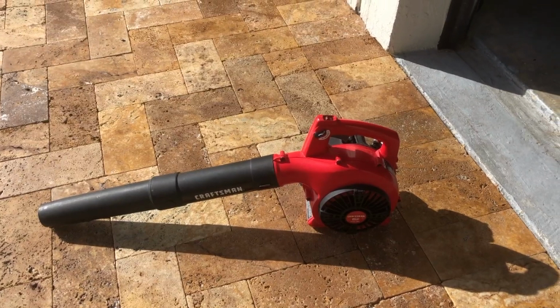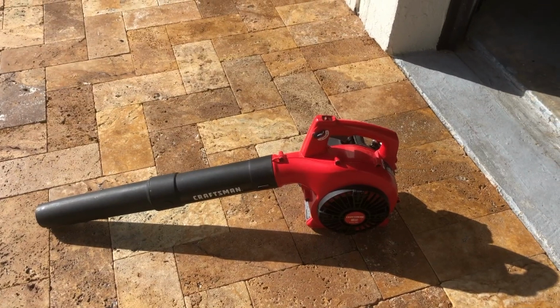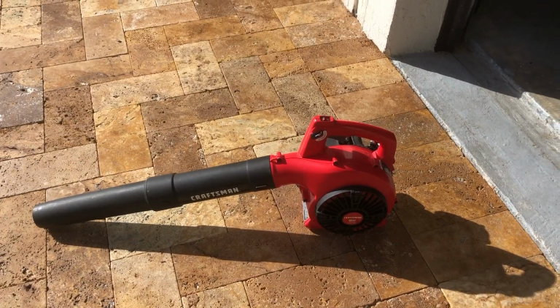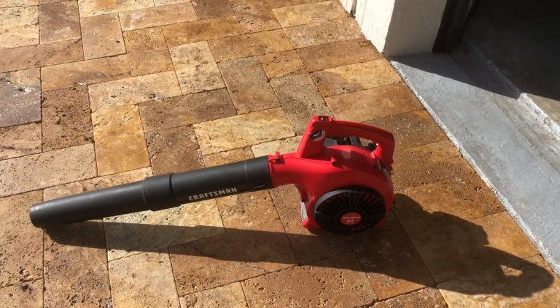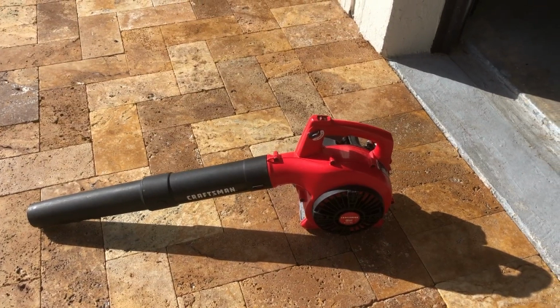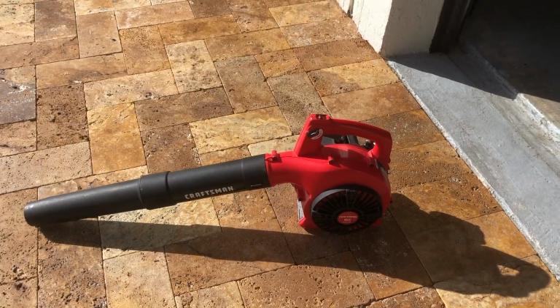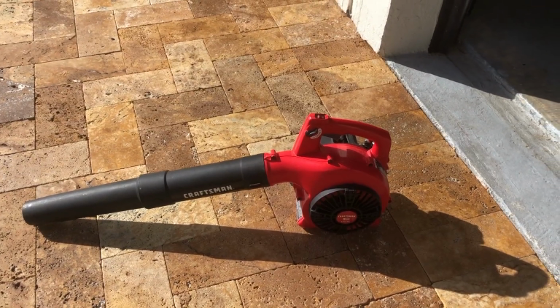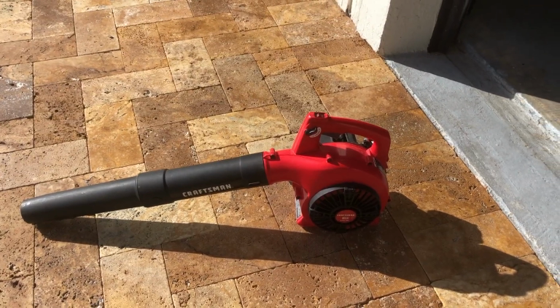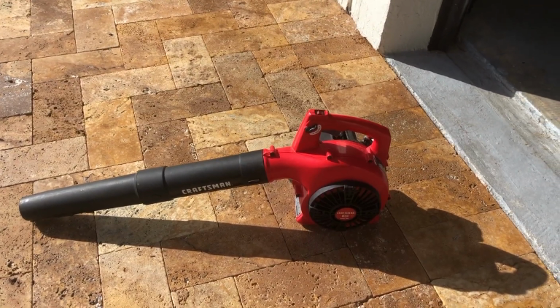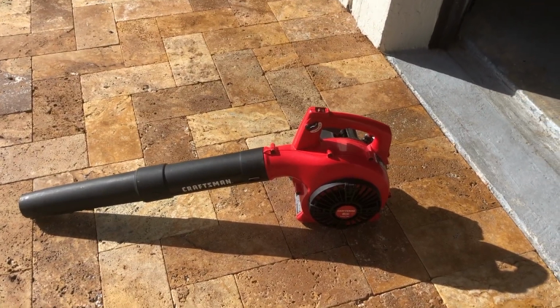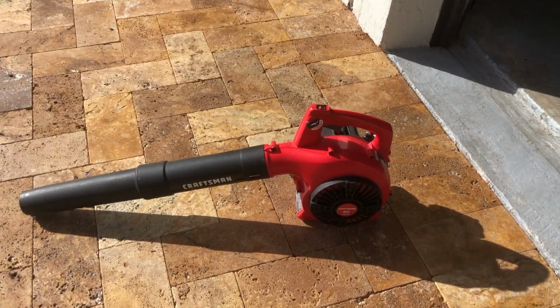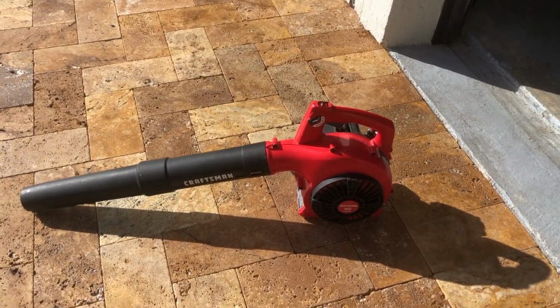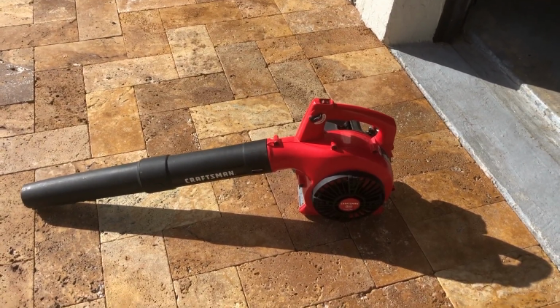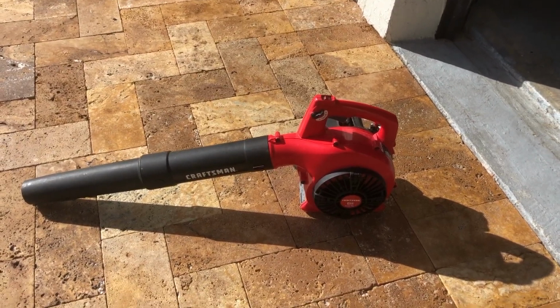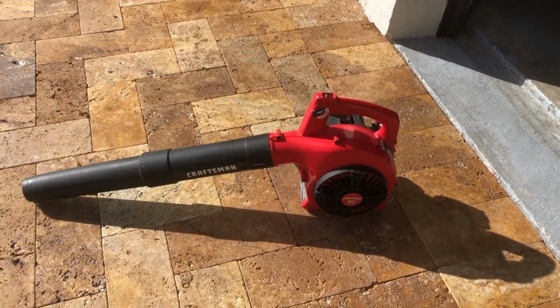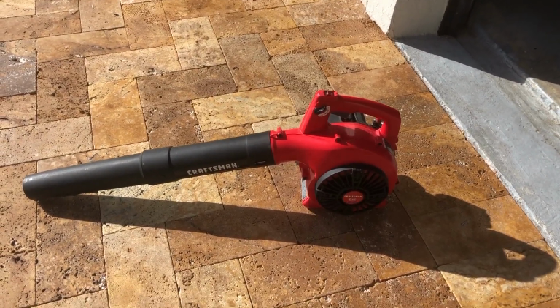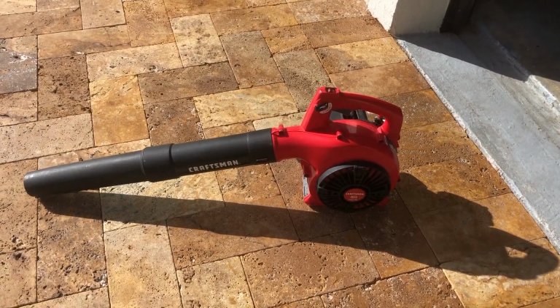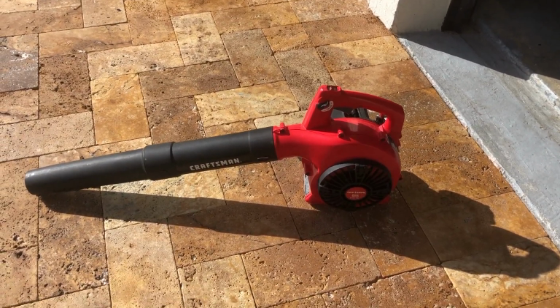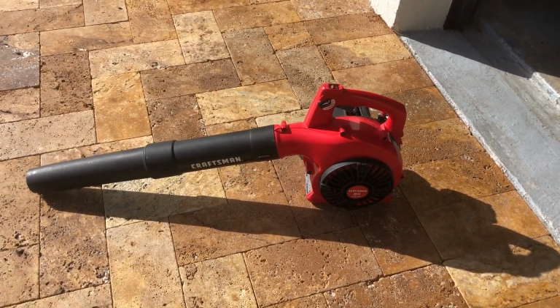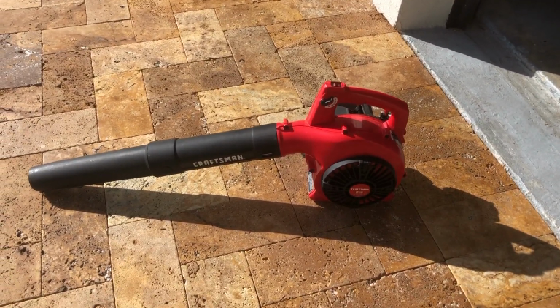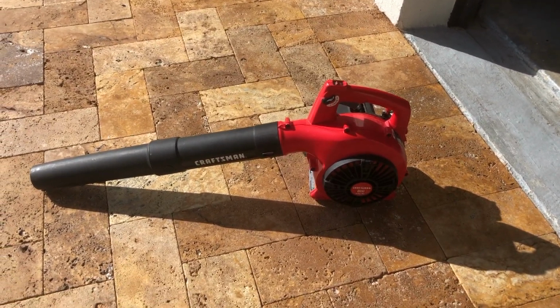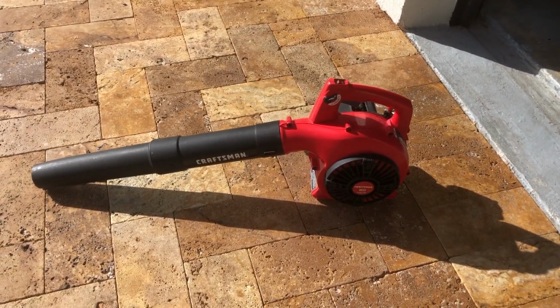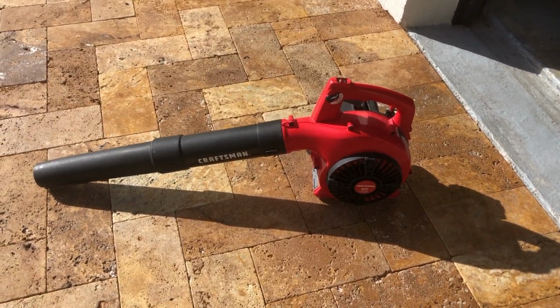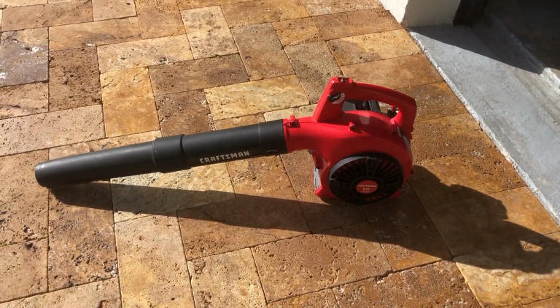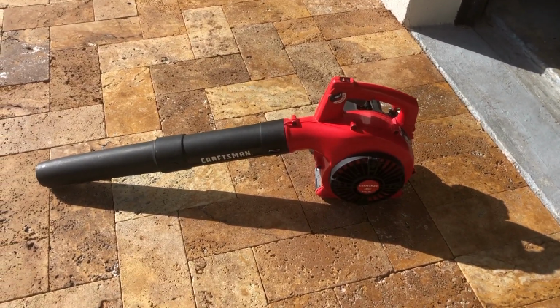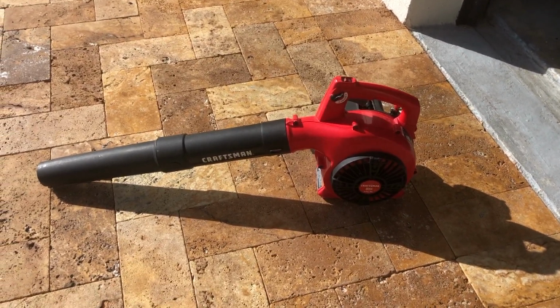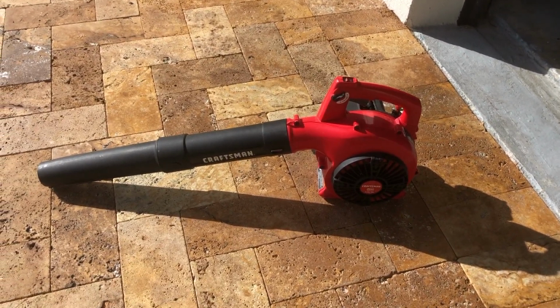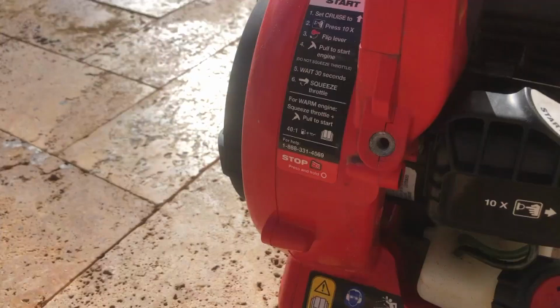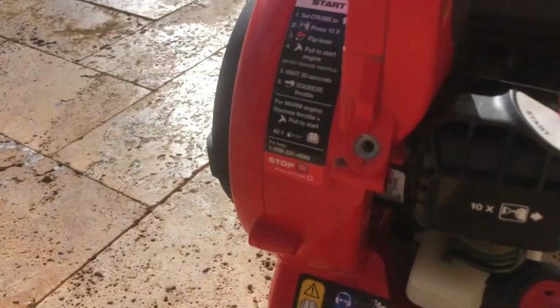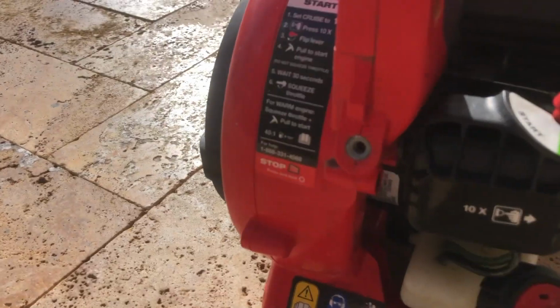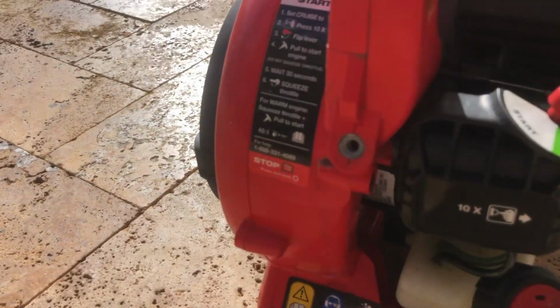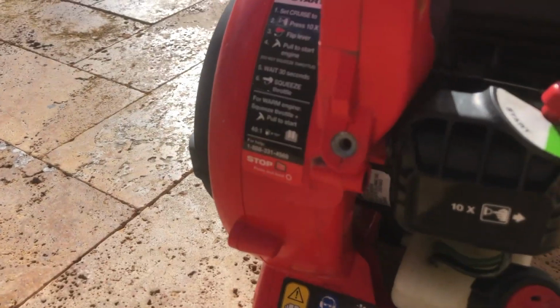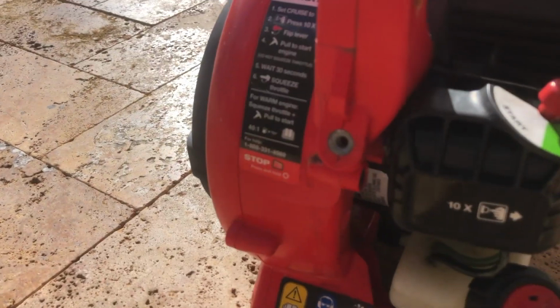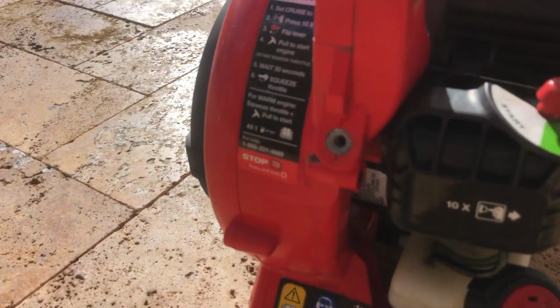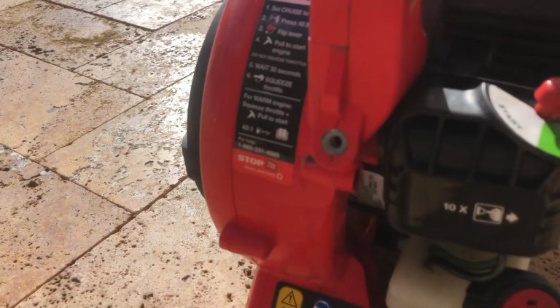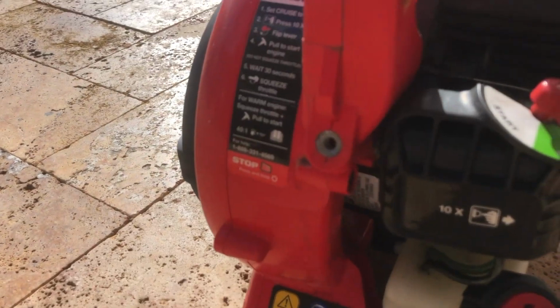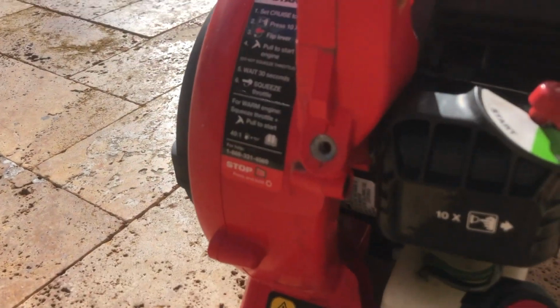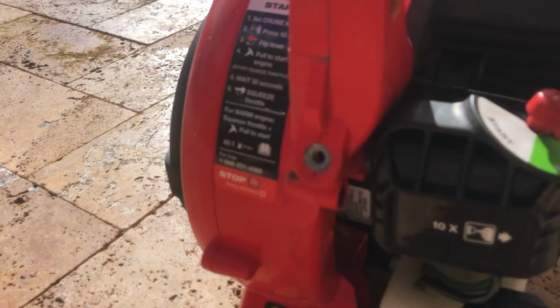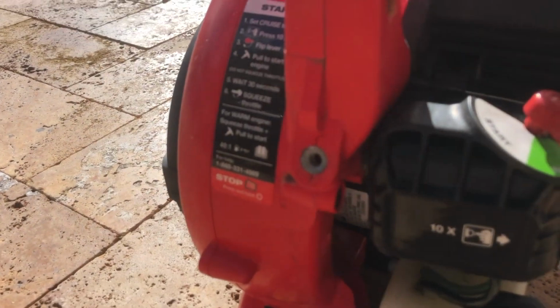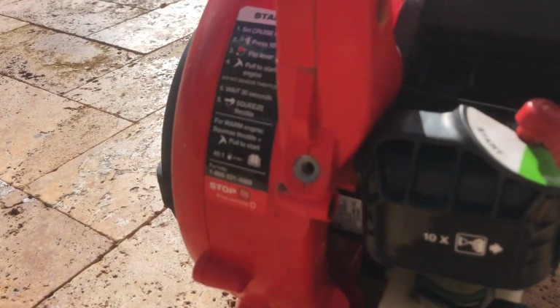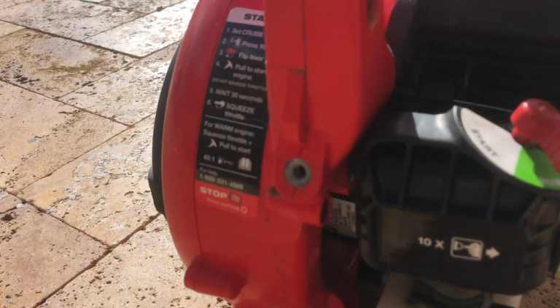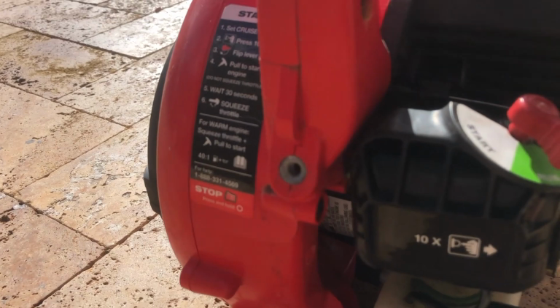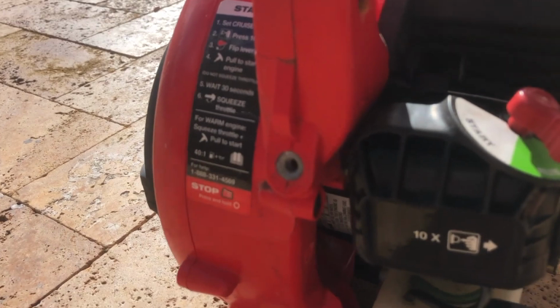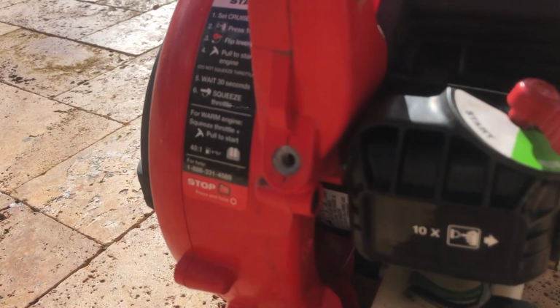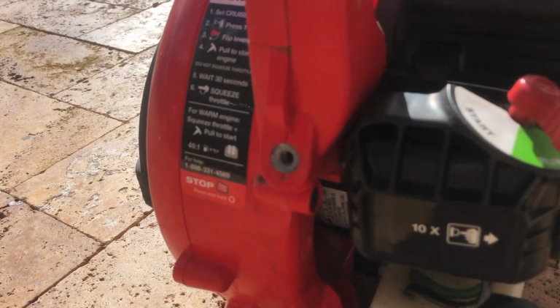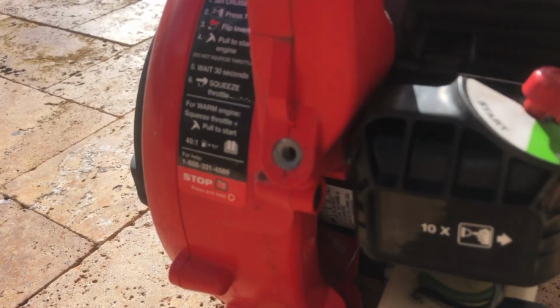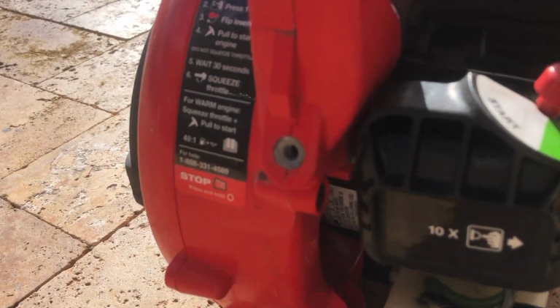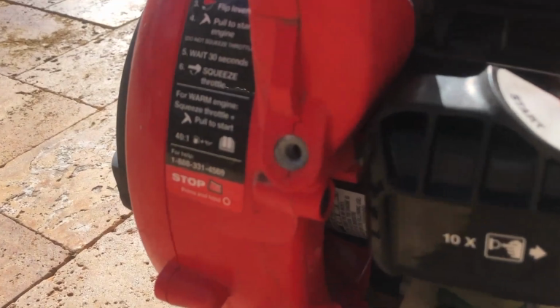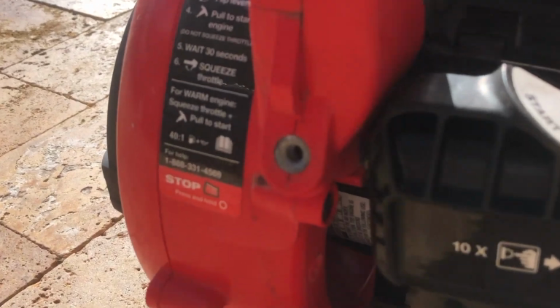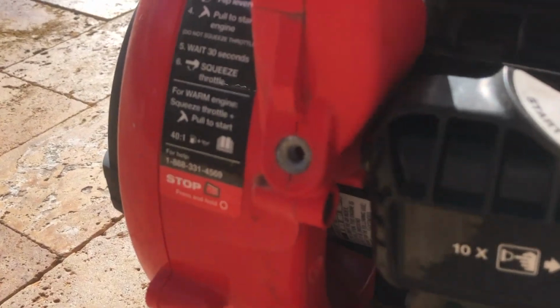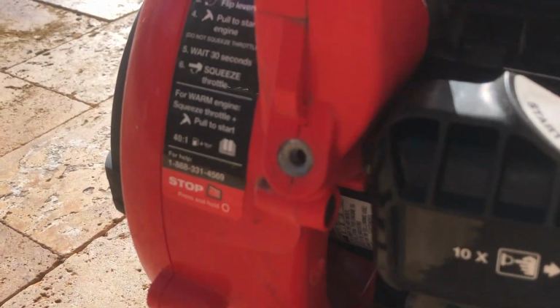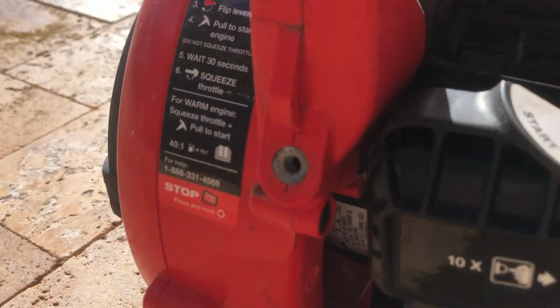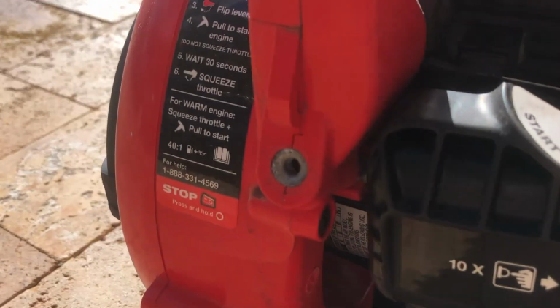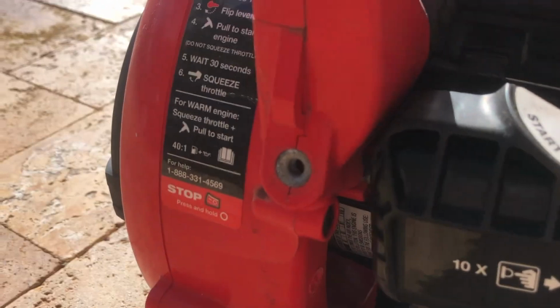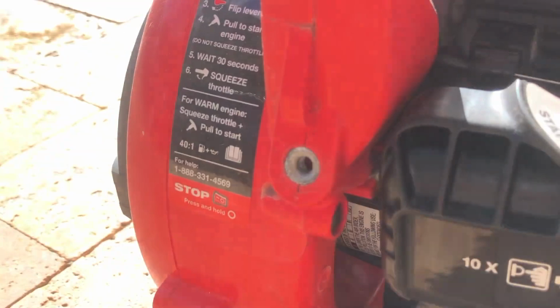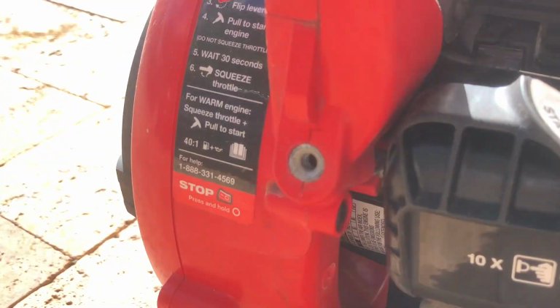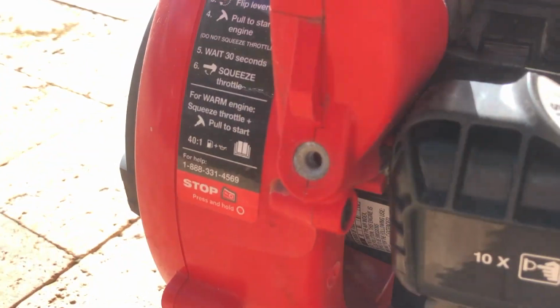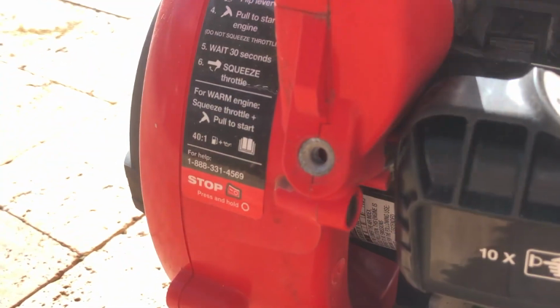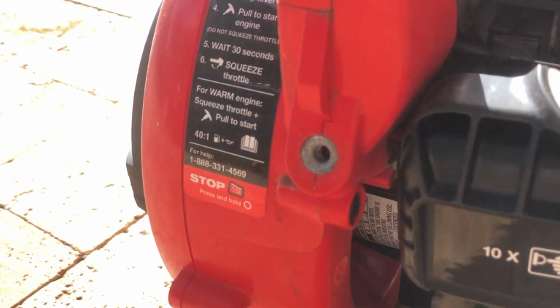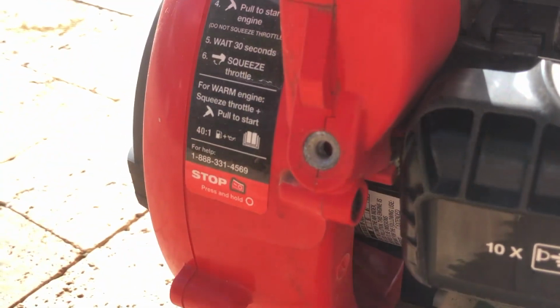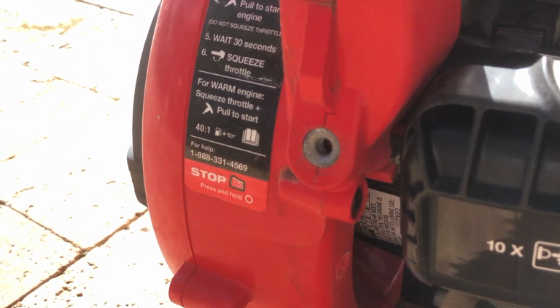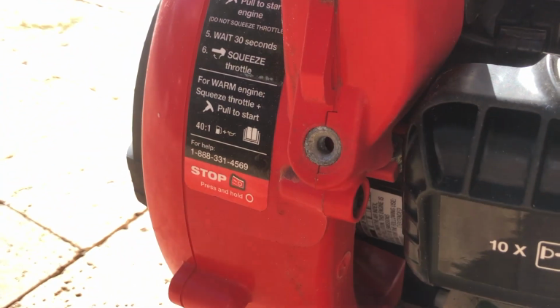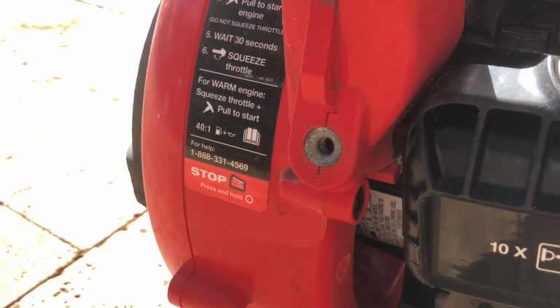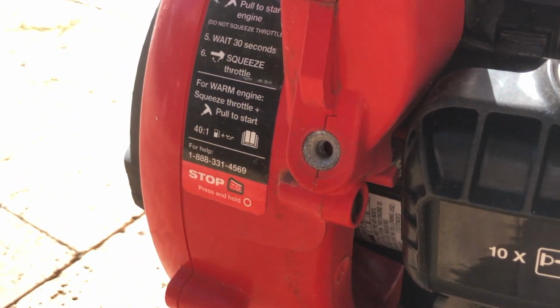I have one of these craftsman blowers. You can see here that the rip cord pull start broke.